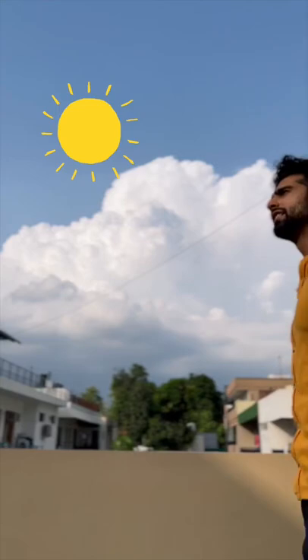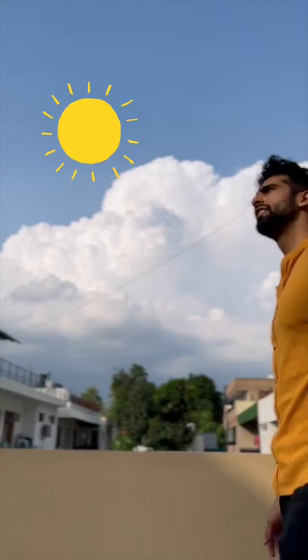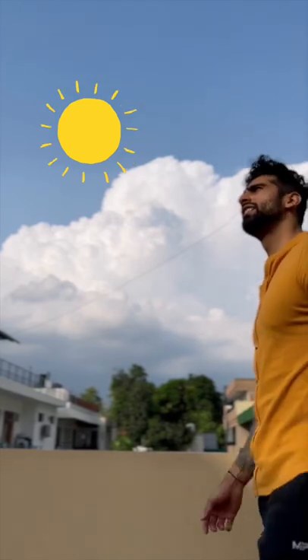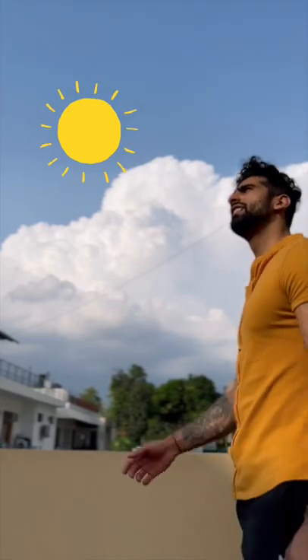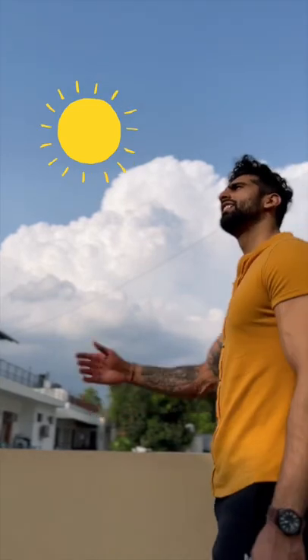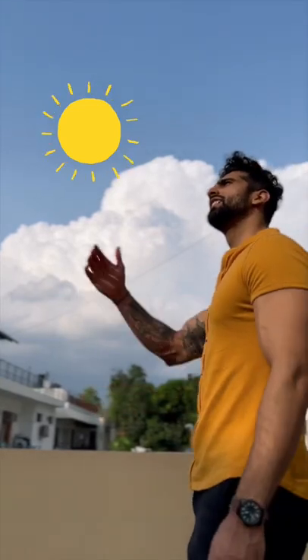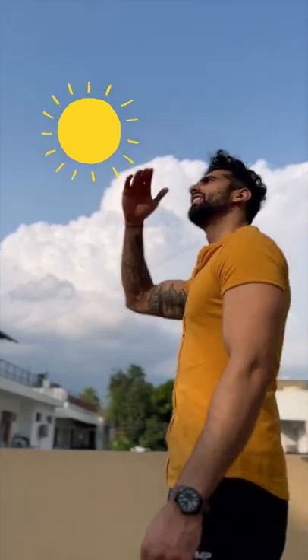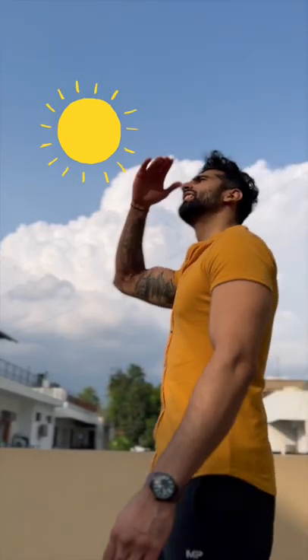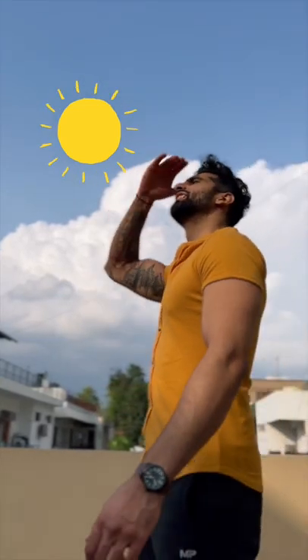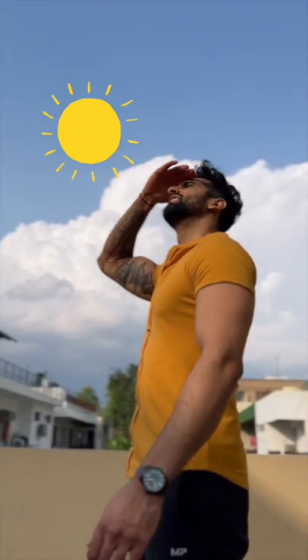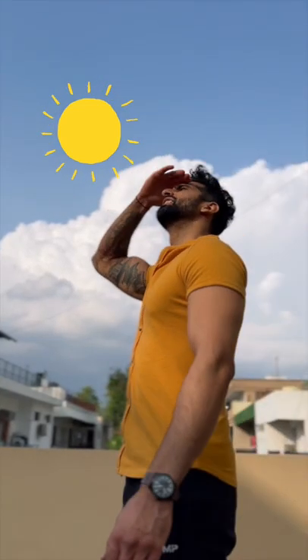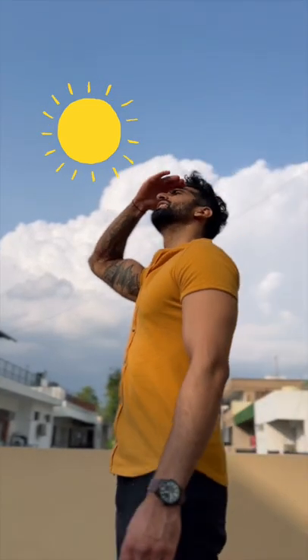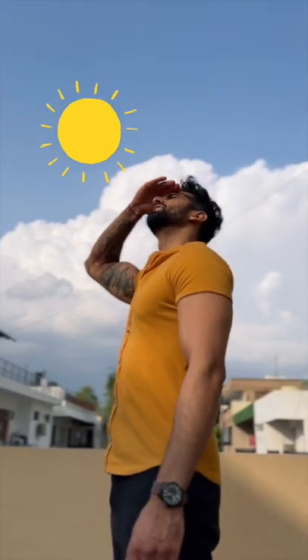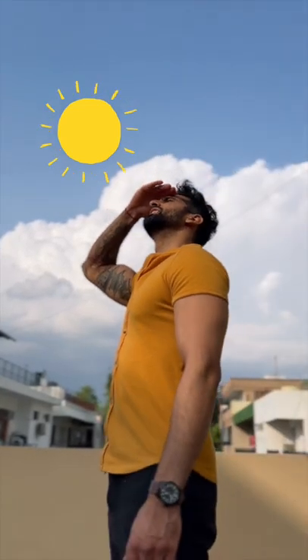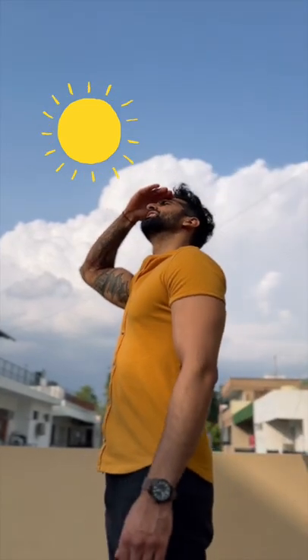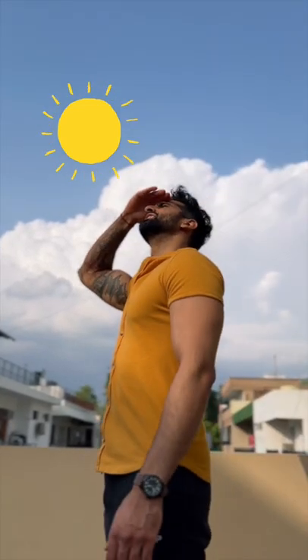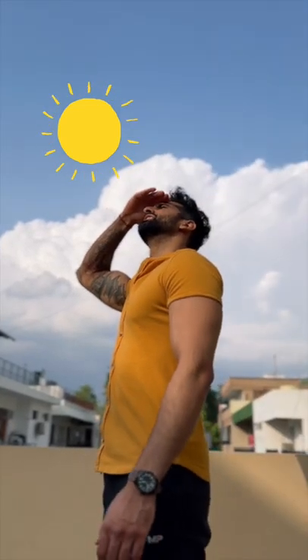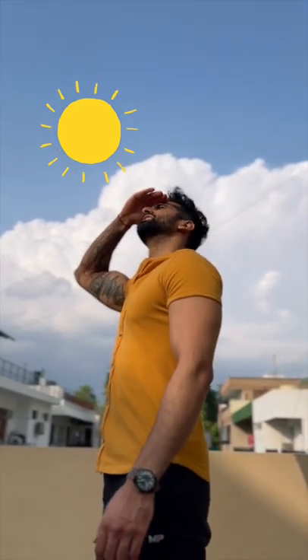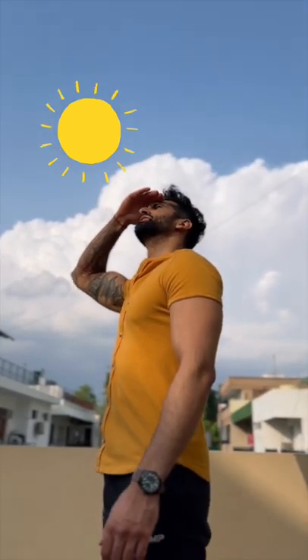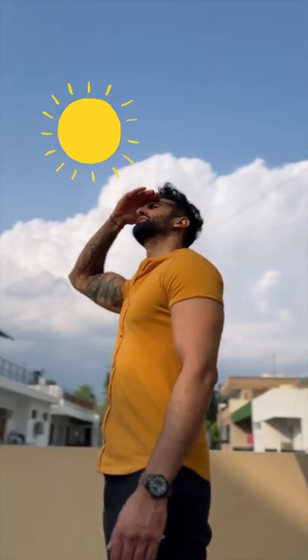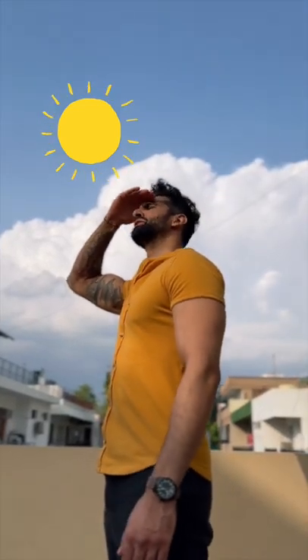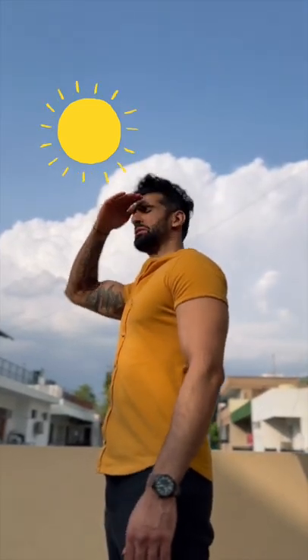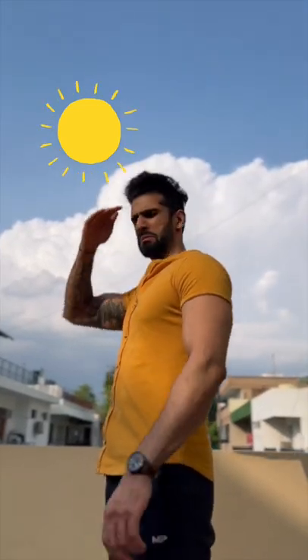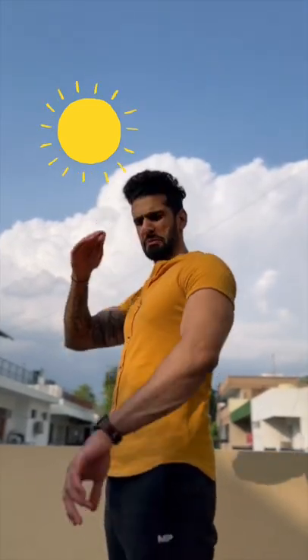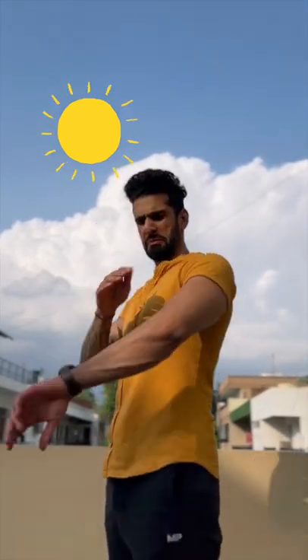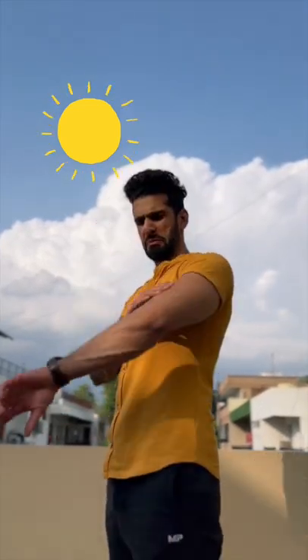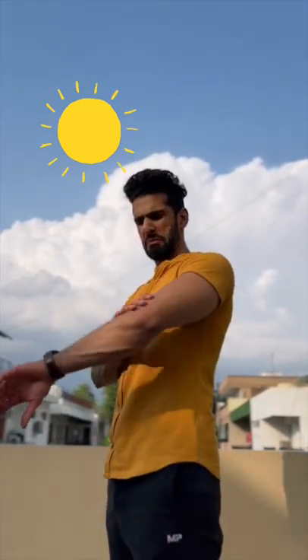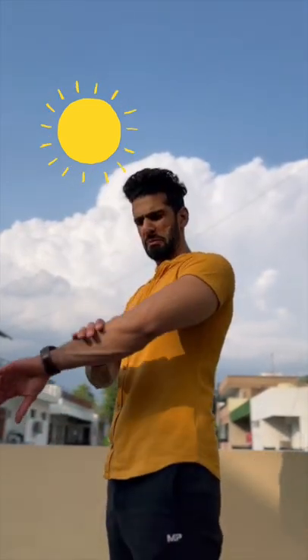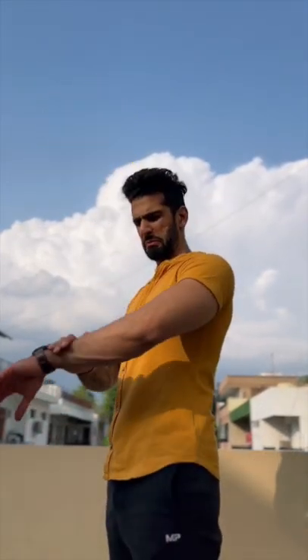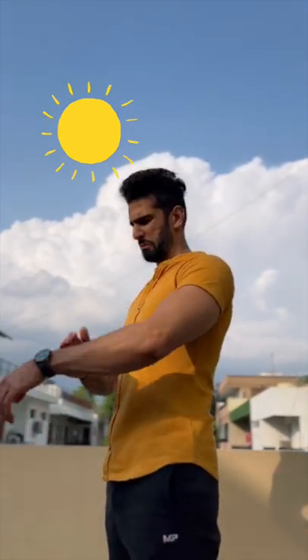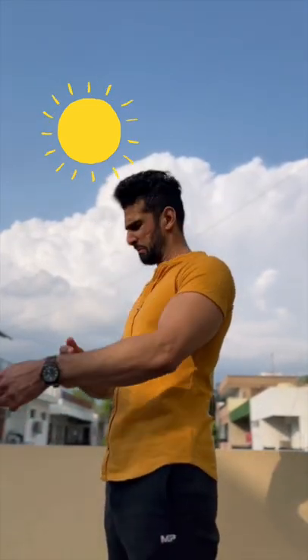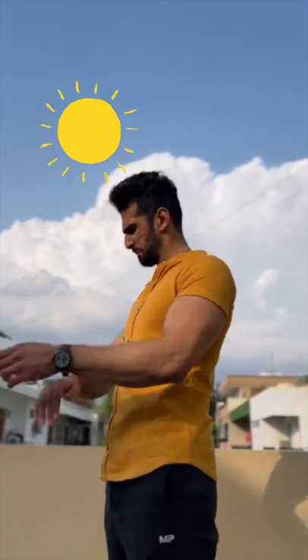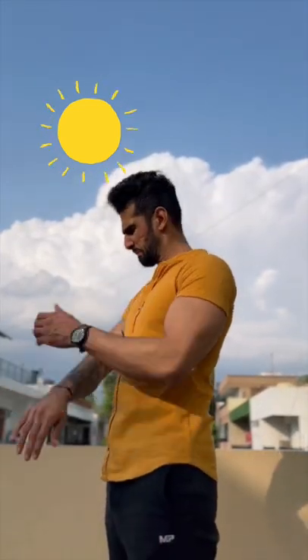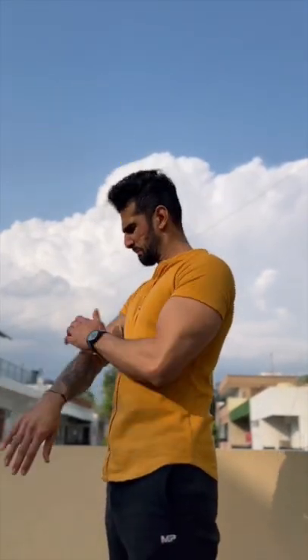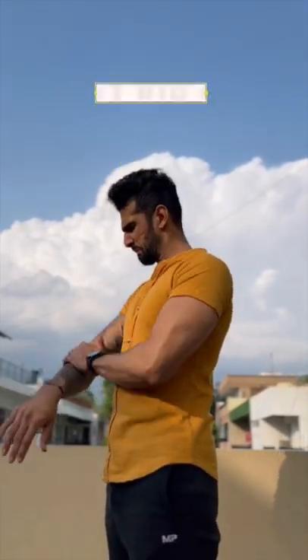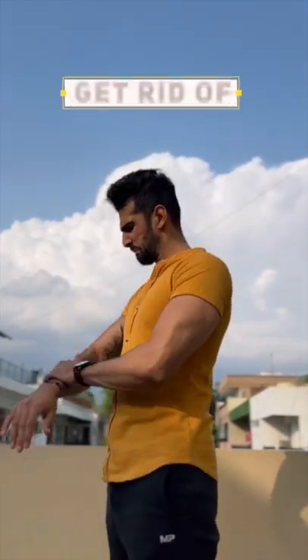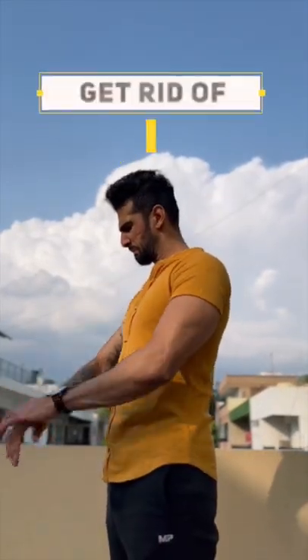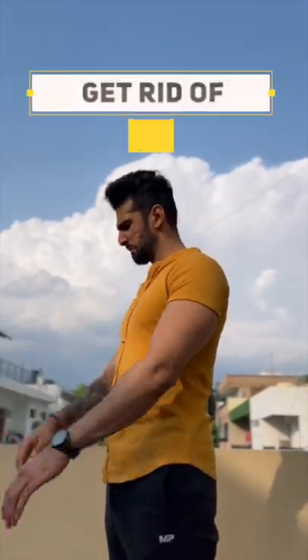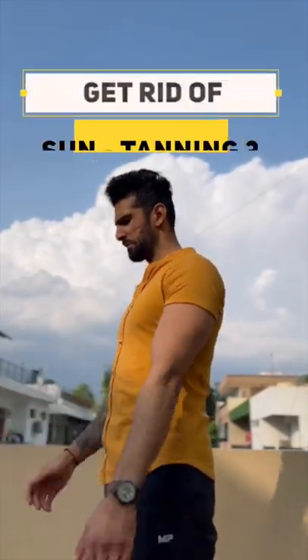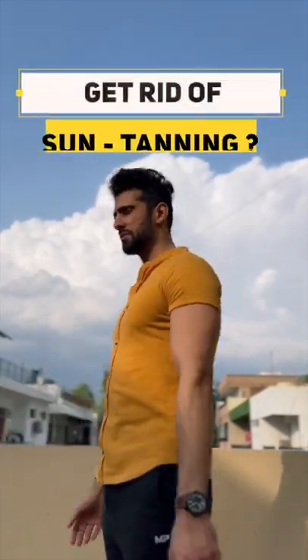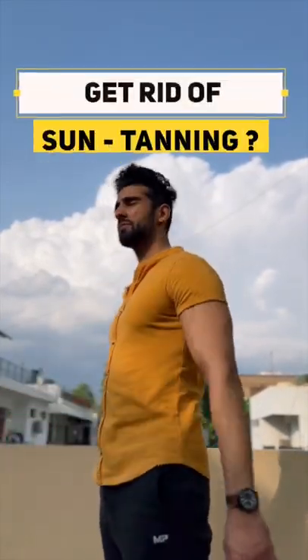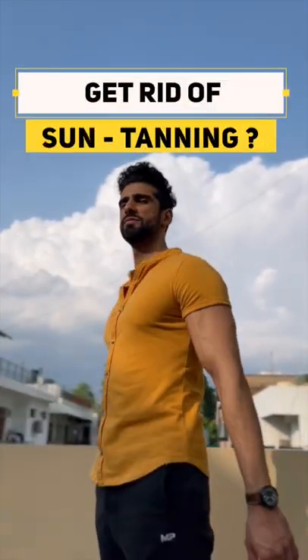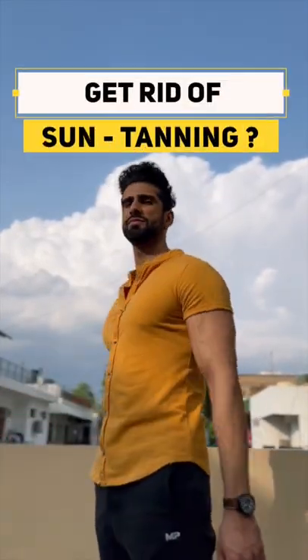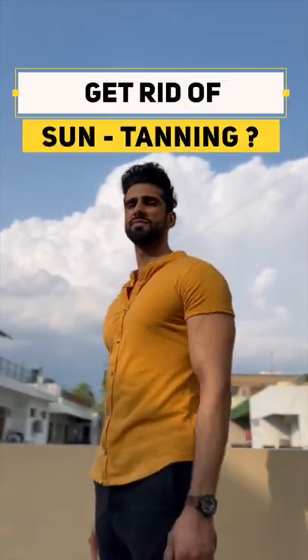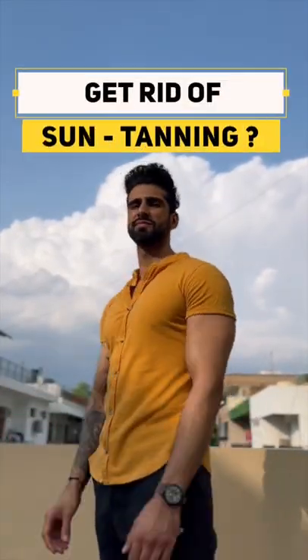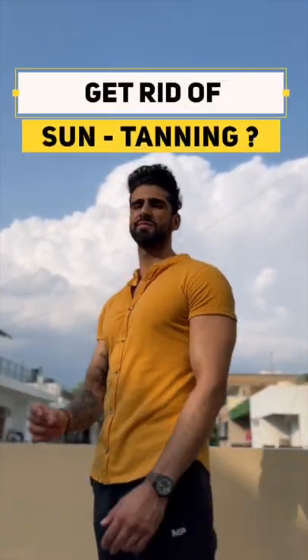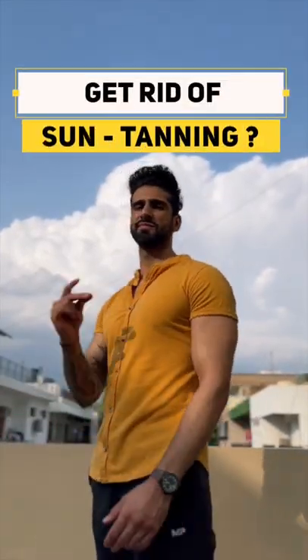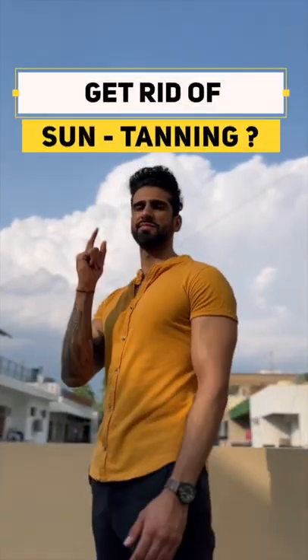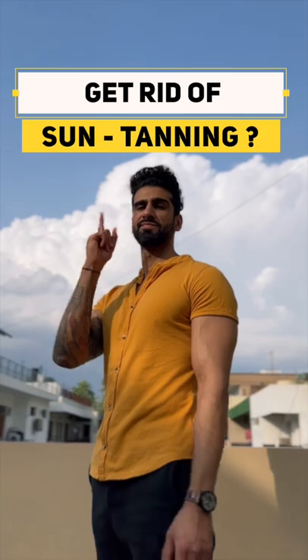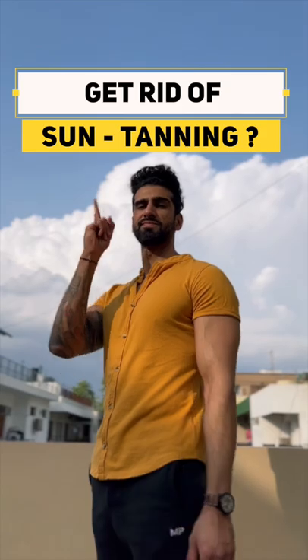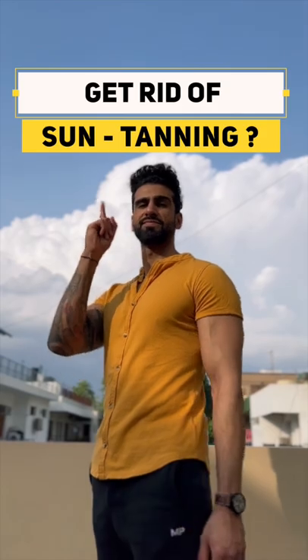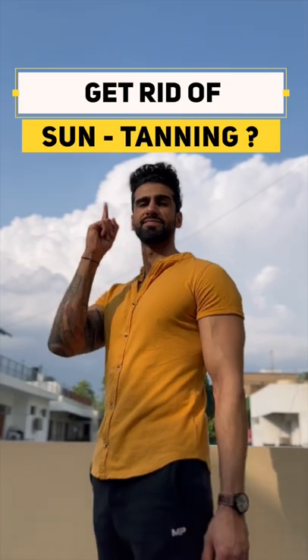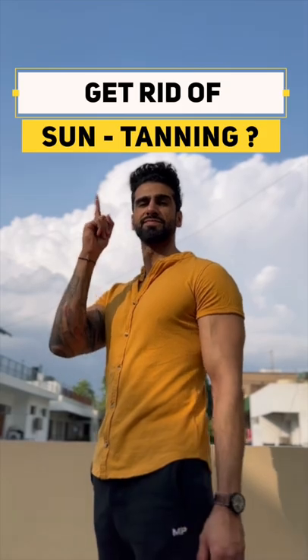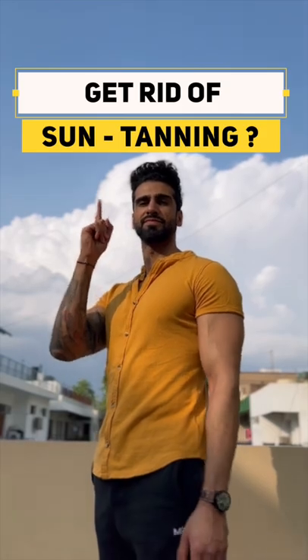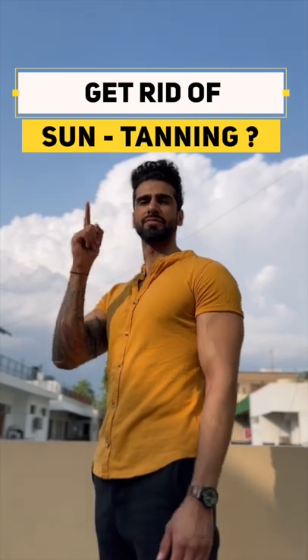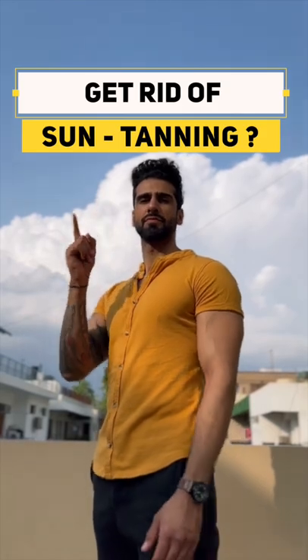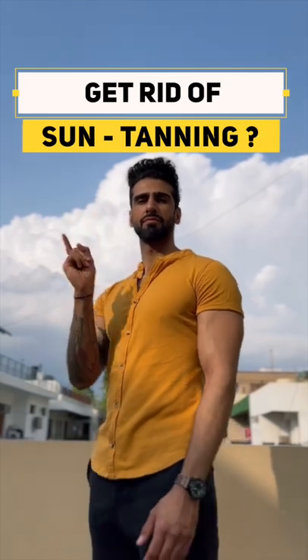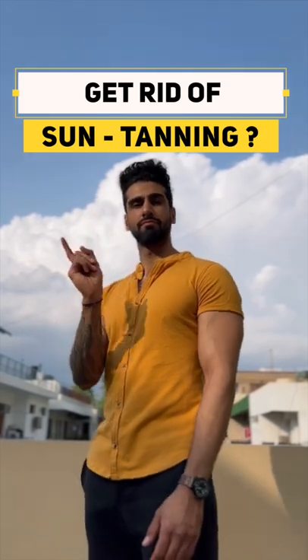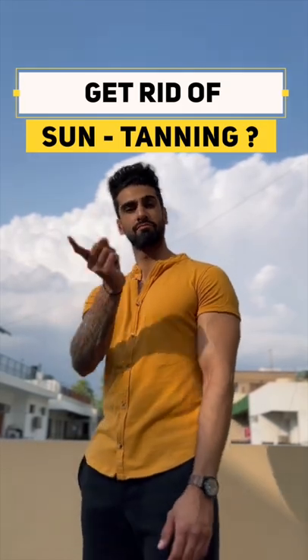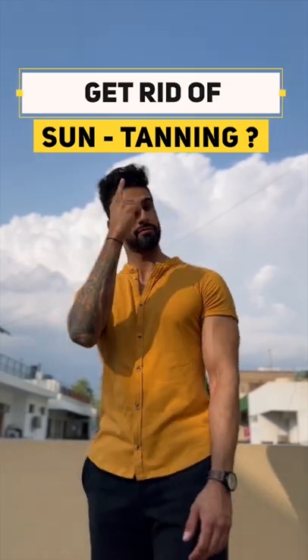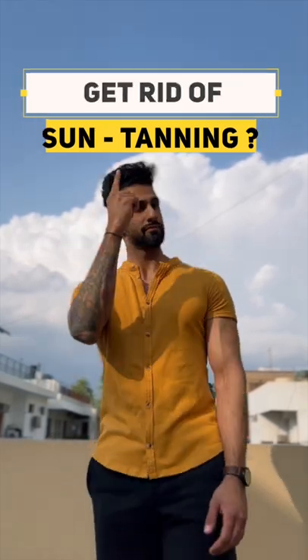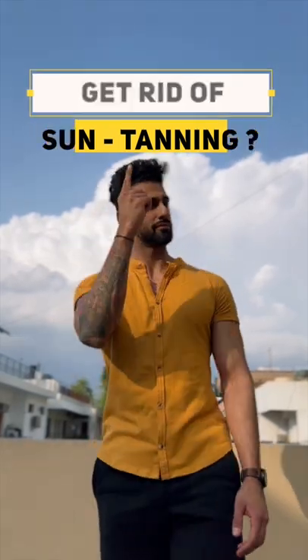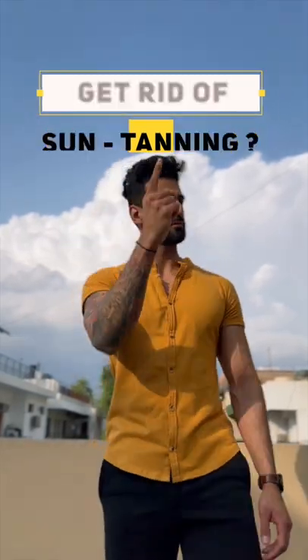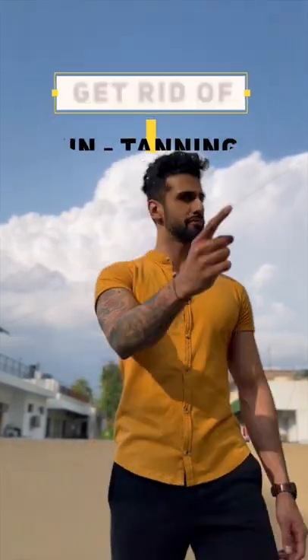Are you frustrated with sun tanning? Well, I have an easy solution. Let's go! Here's a natural home remedy which will help you to remove sun tanning.